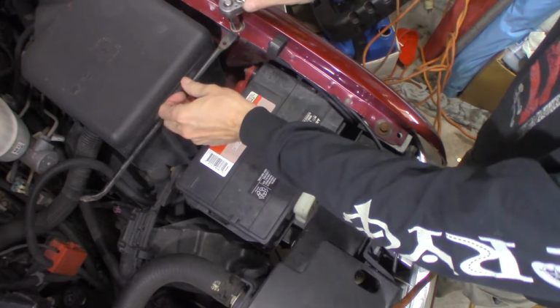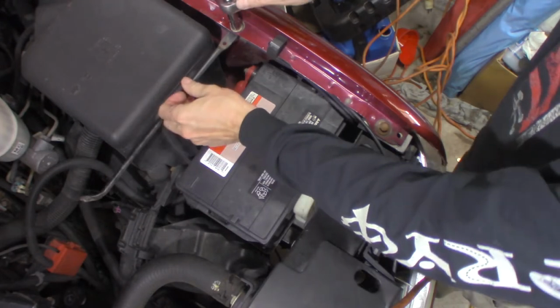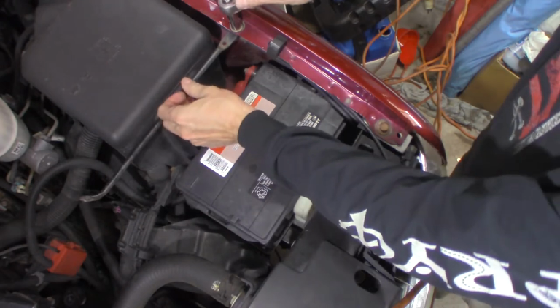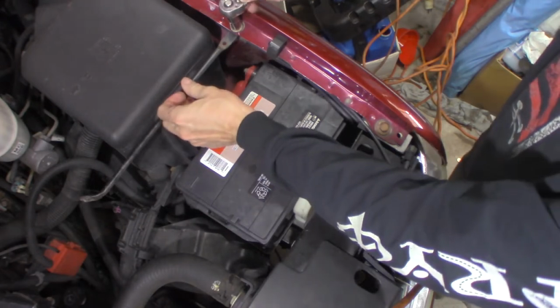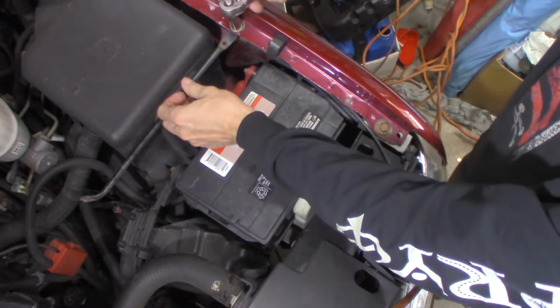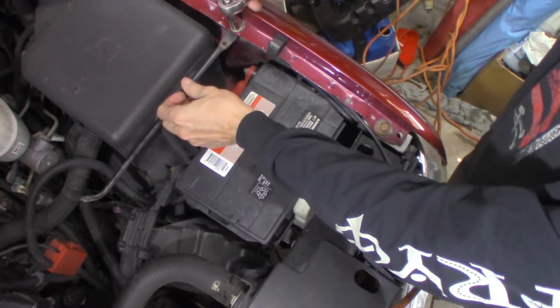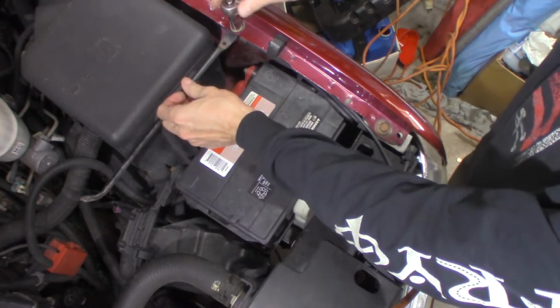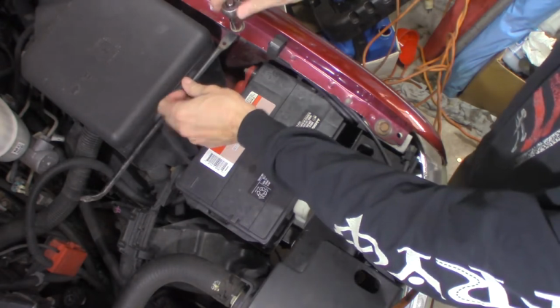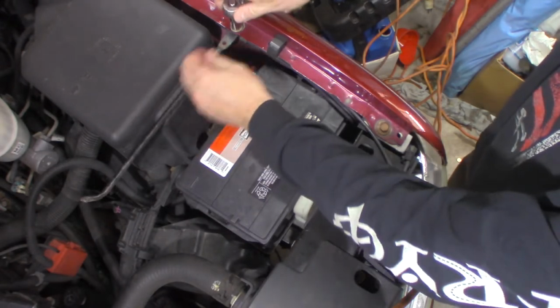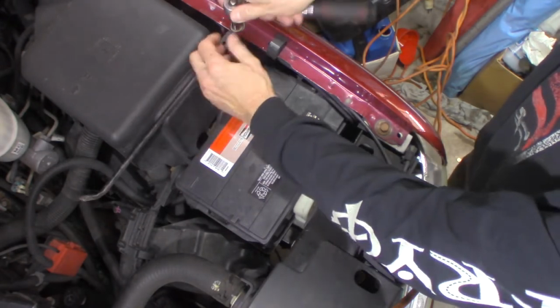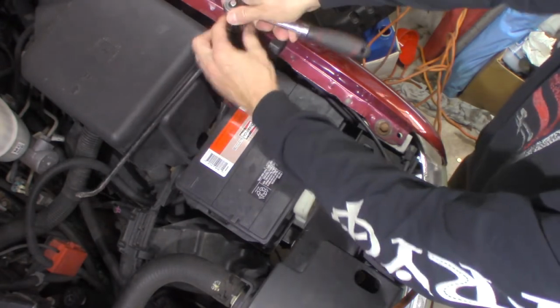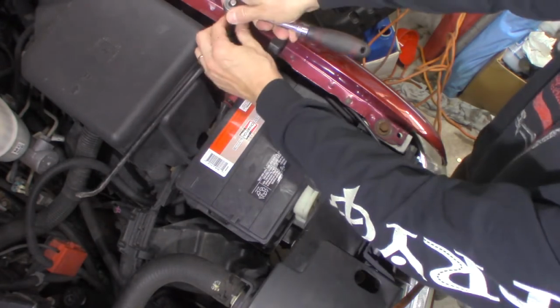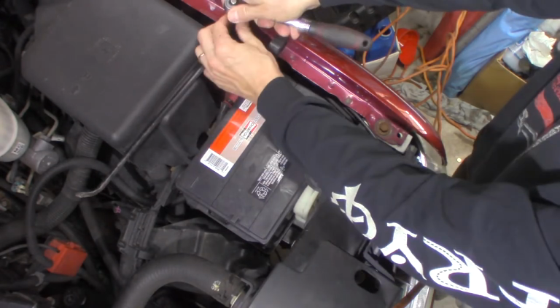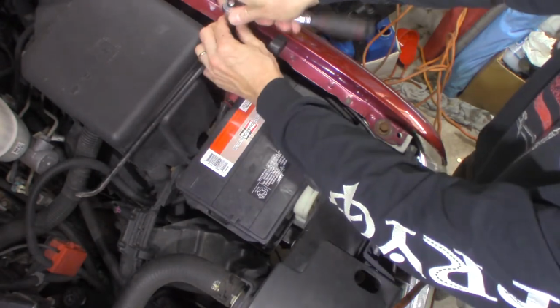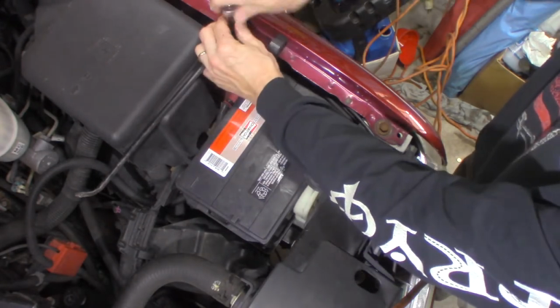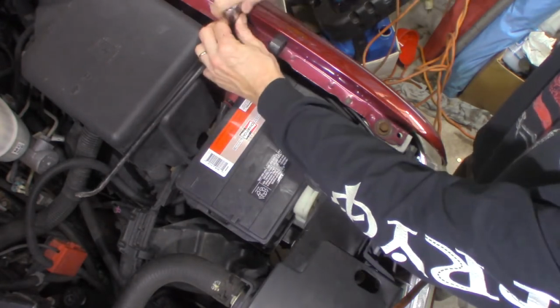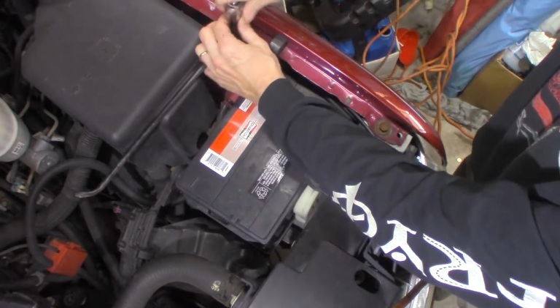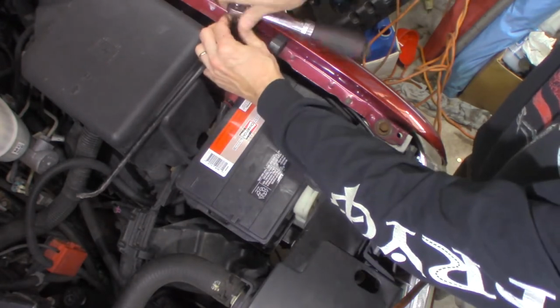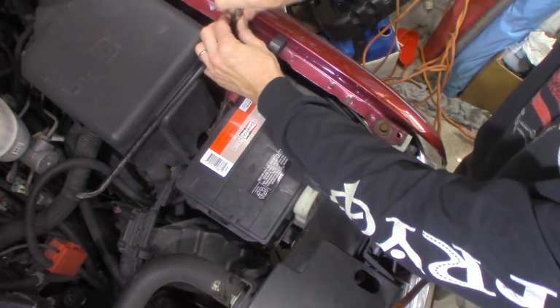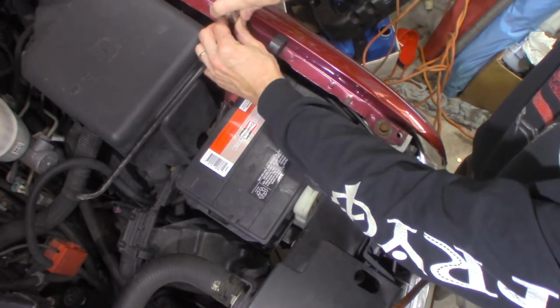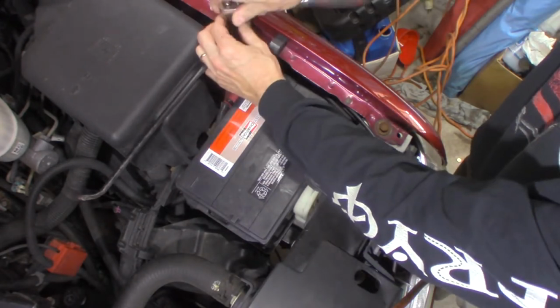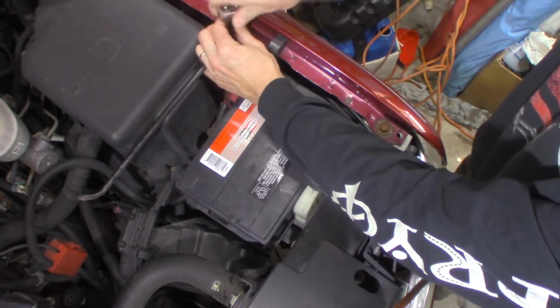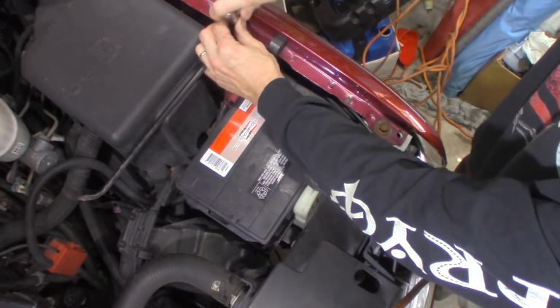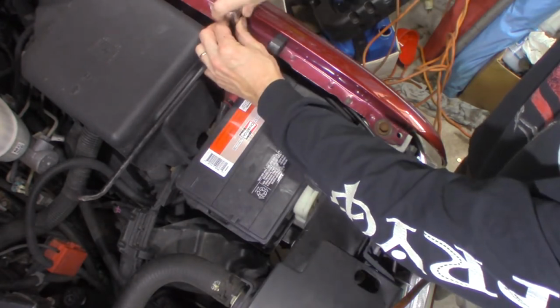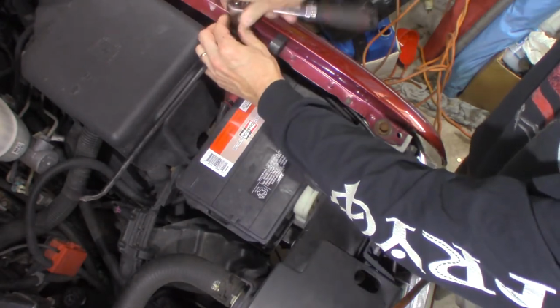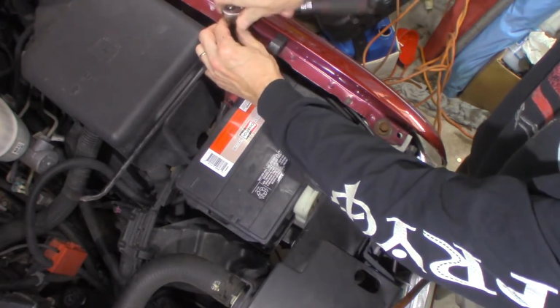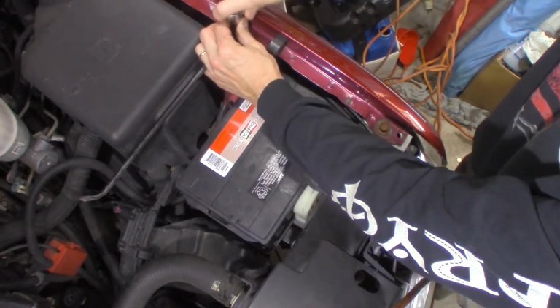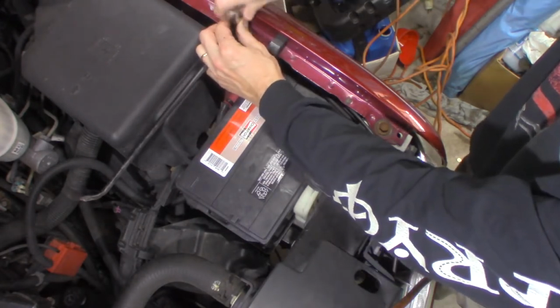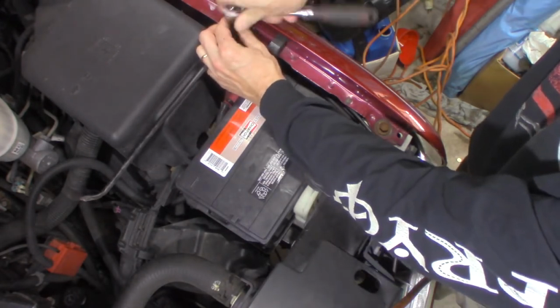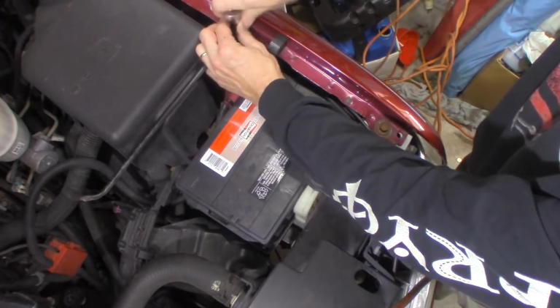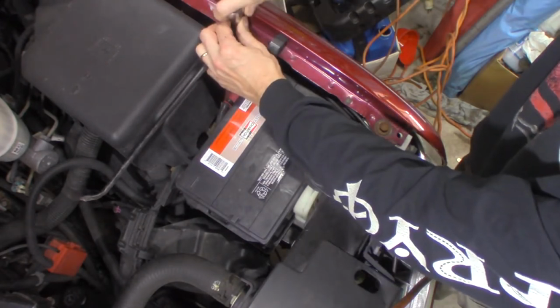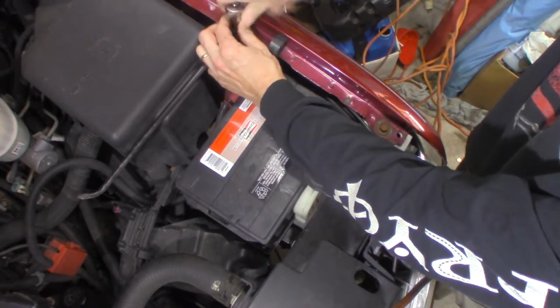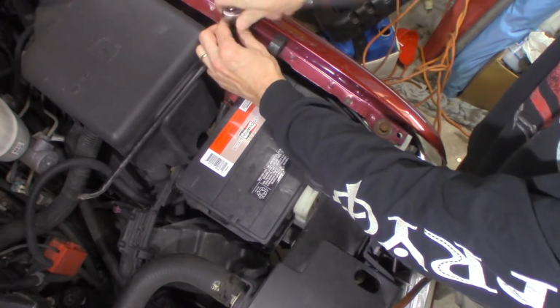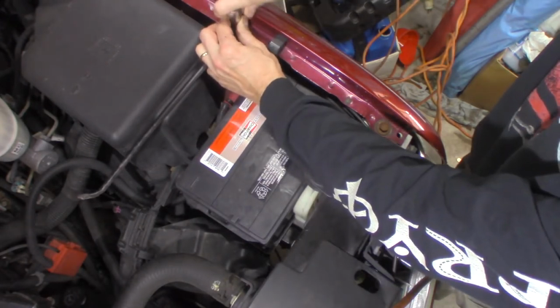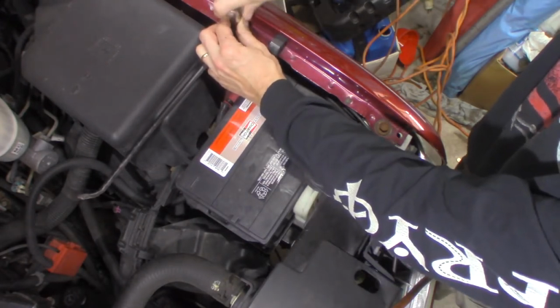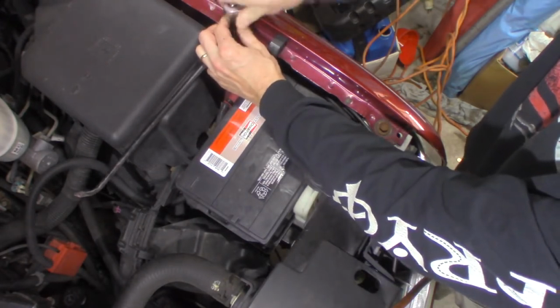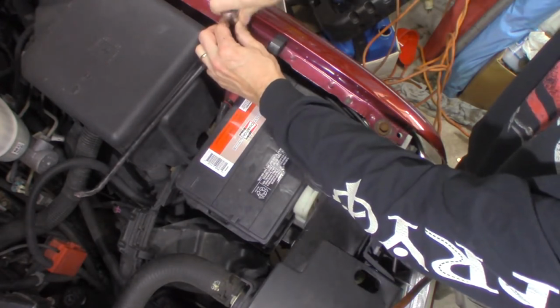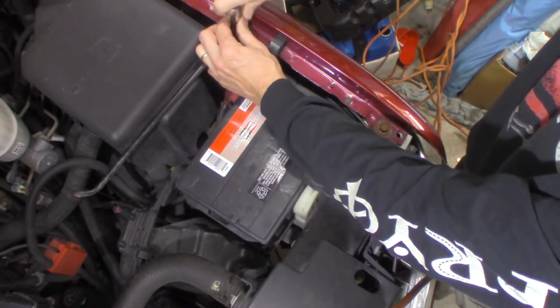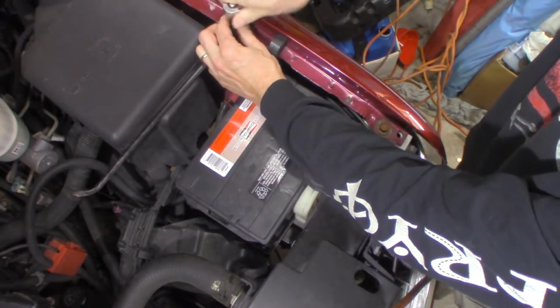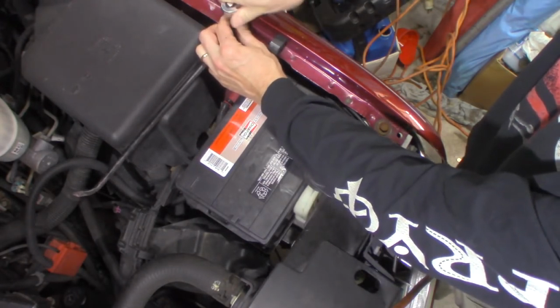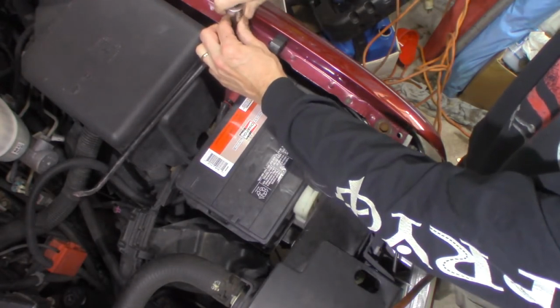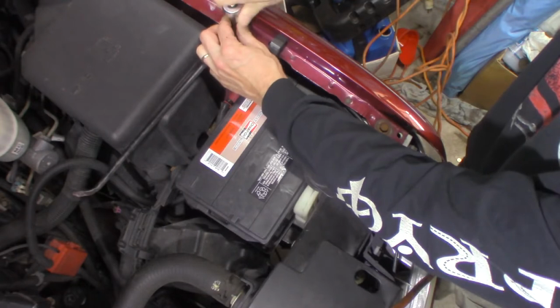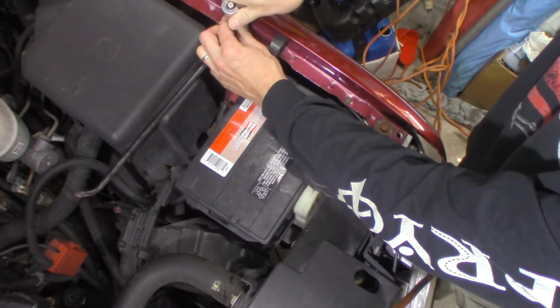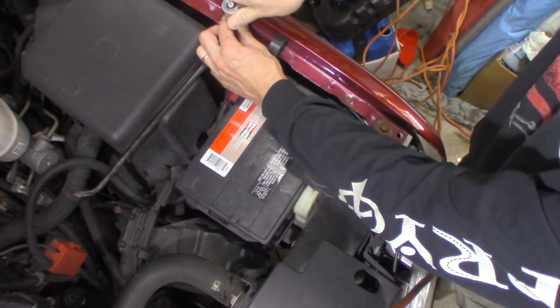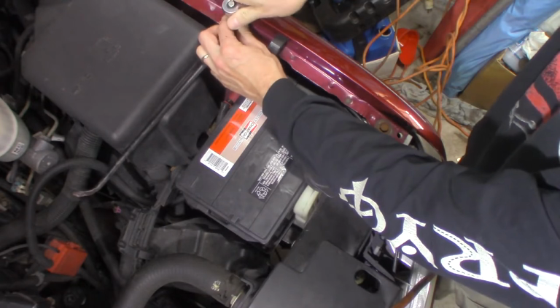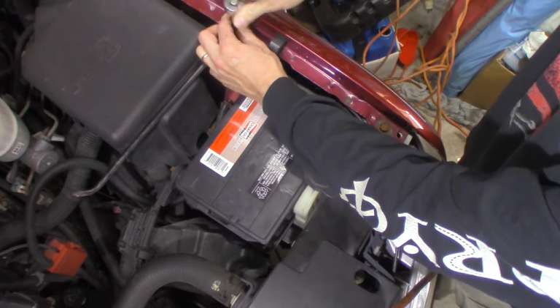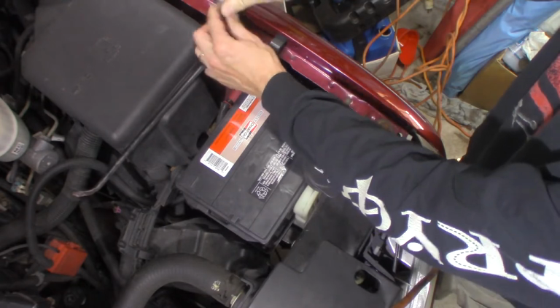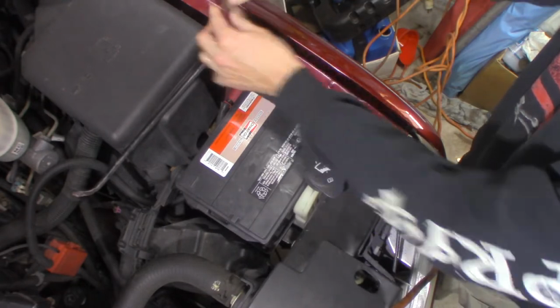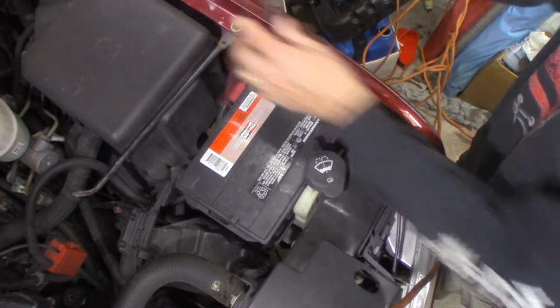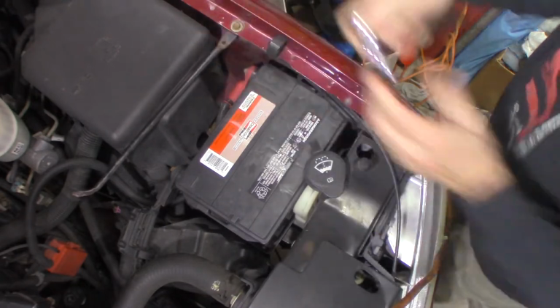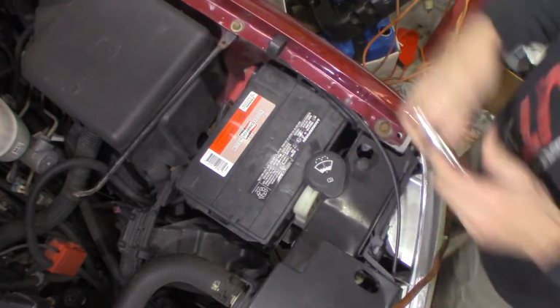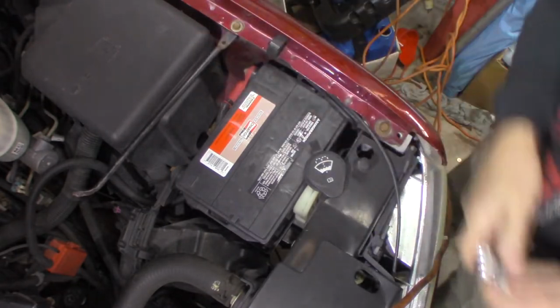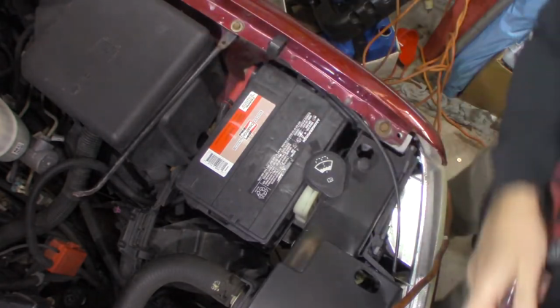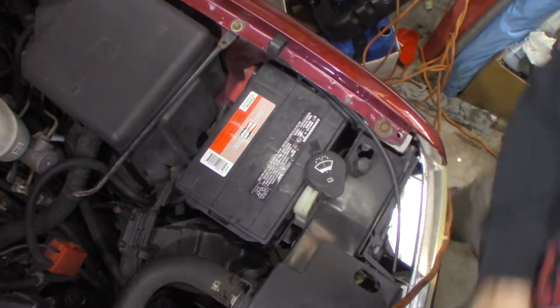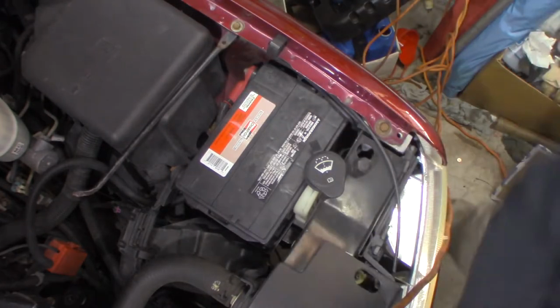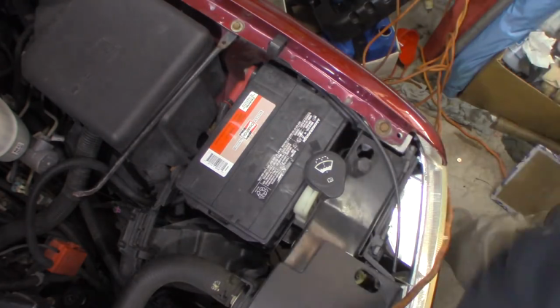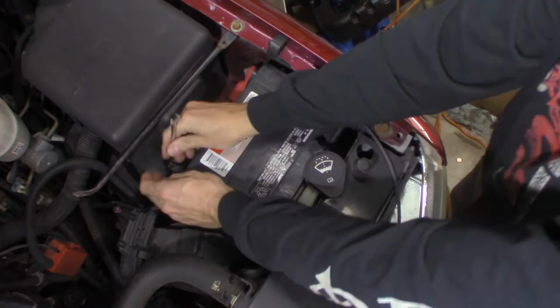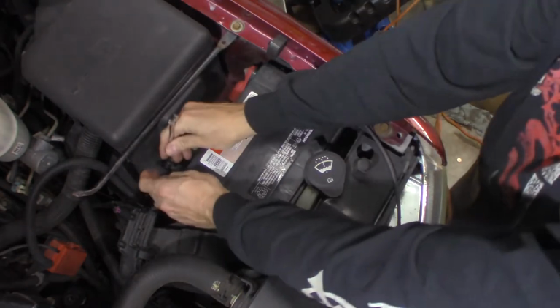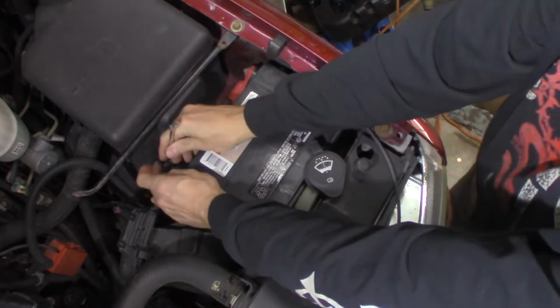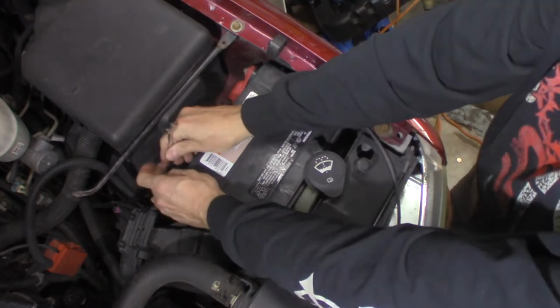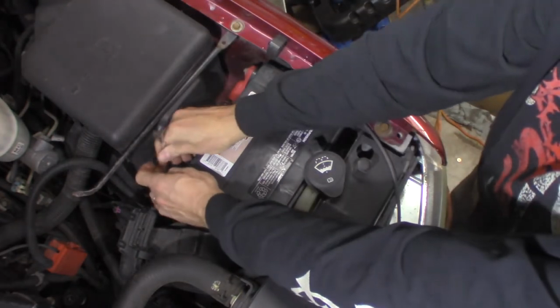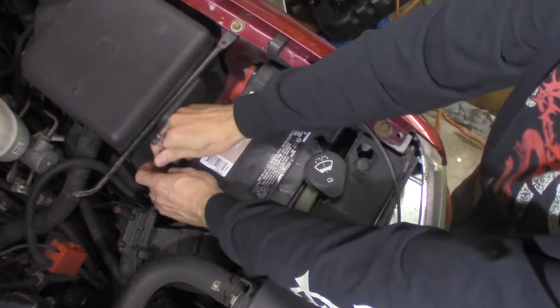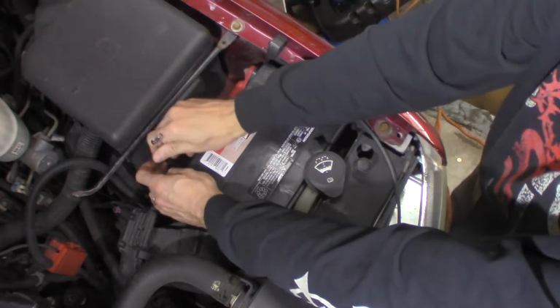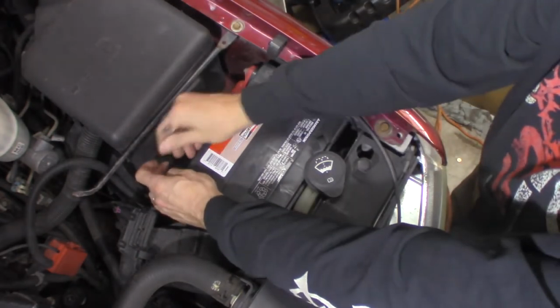Probably all I need to do there — just pivot that out of the way. Negative terminal first.